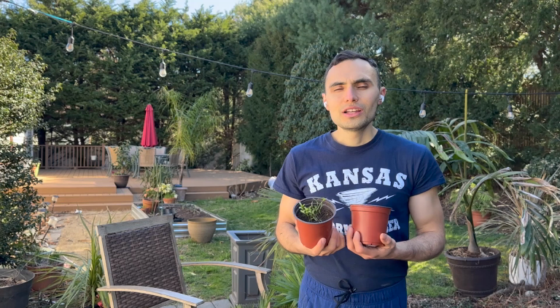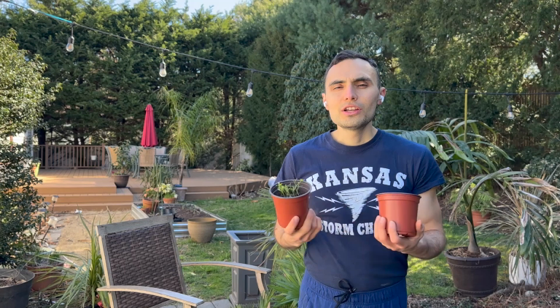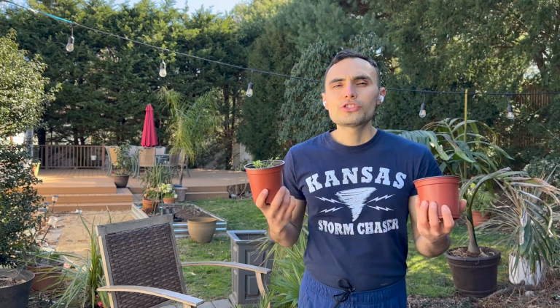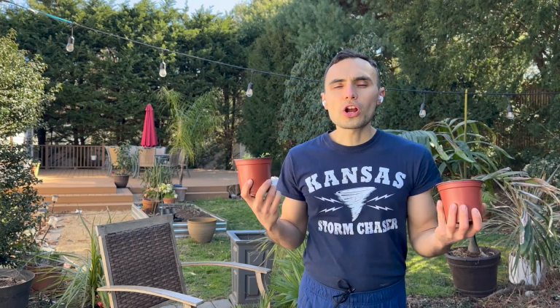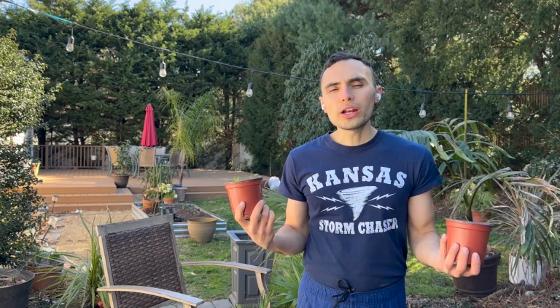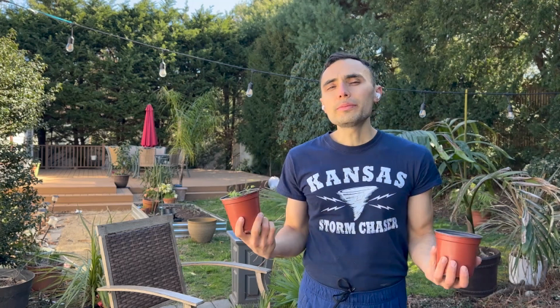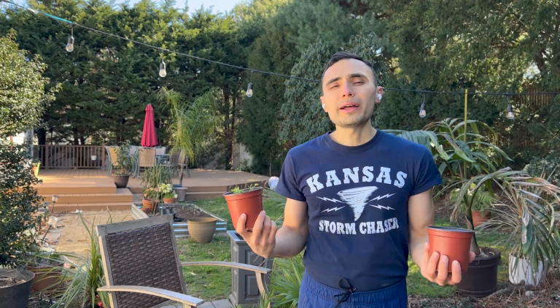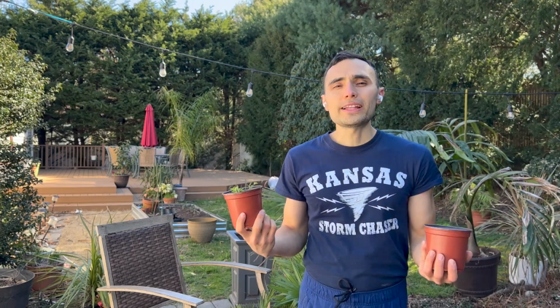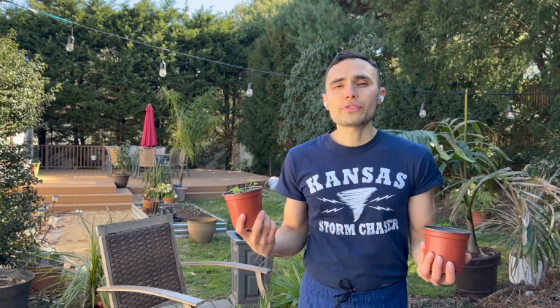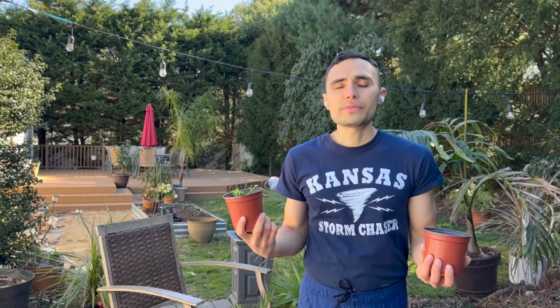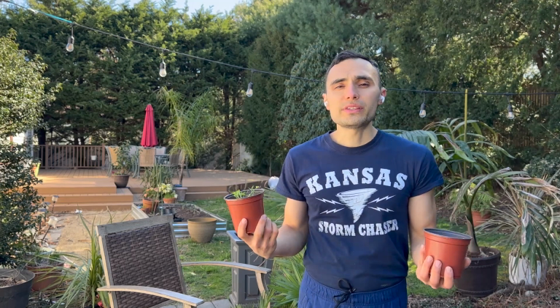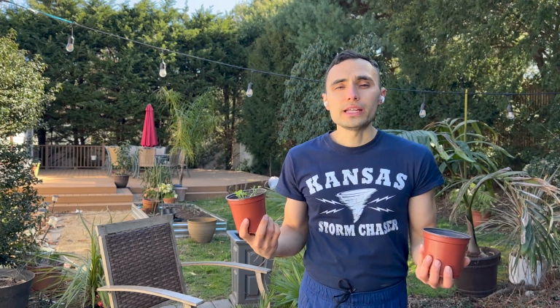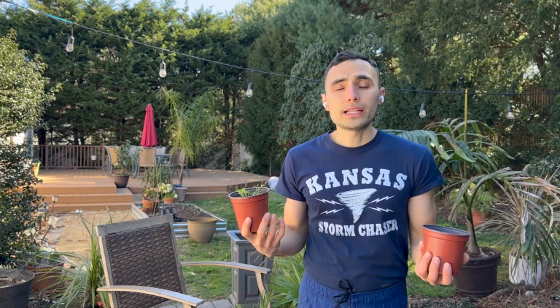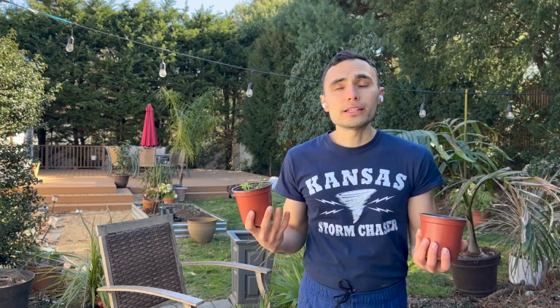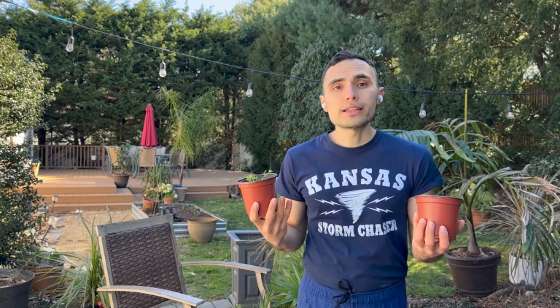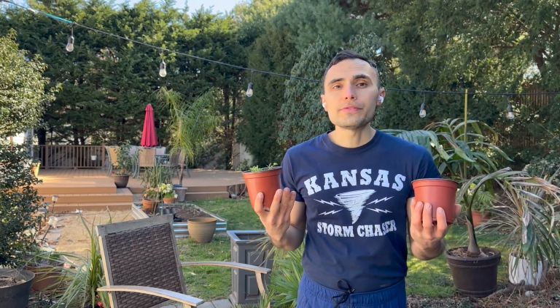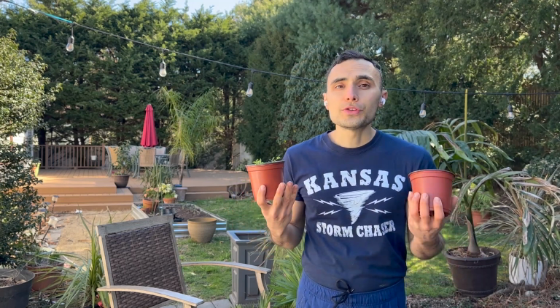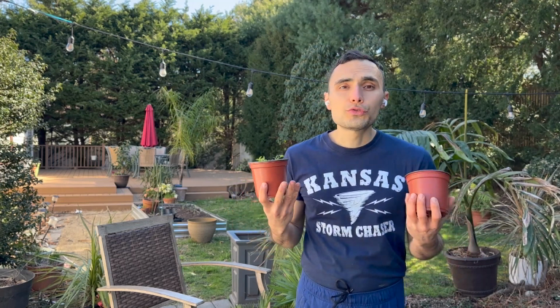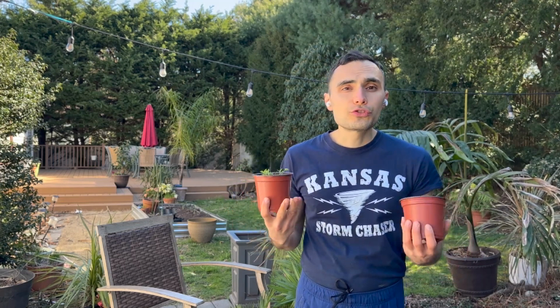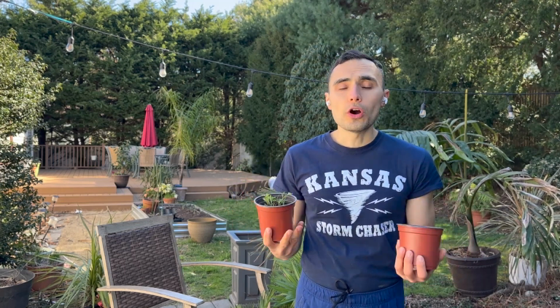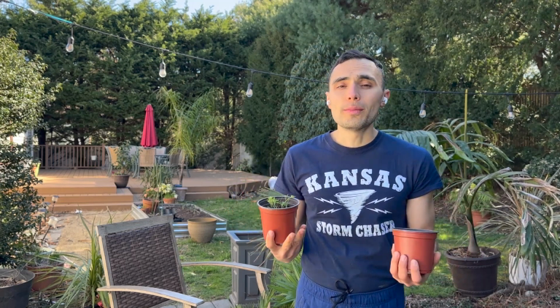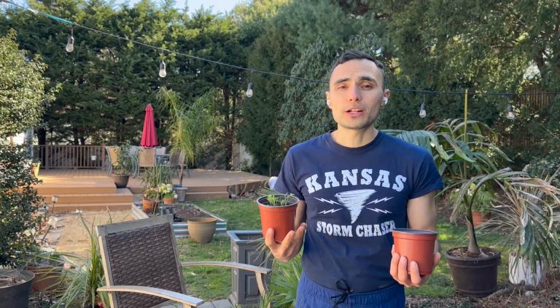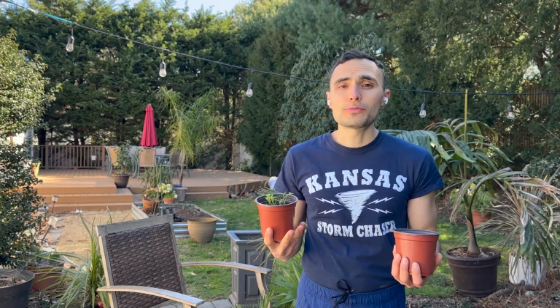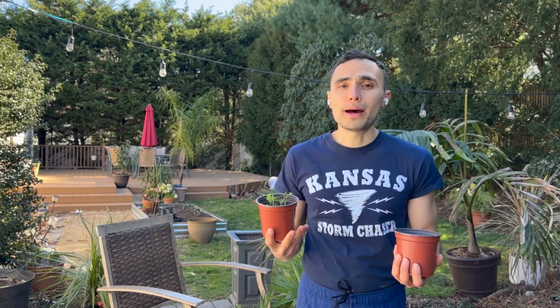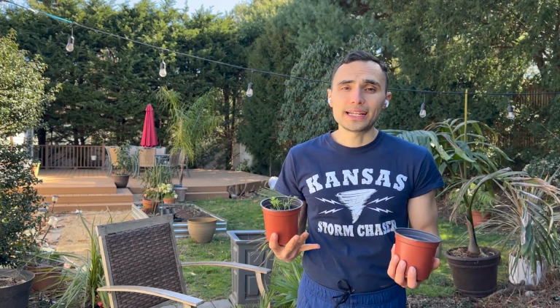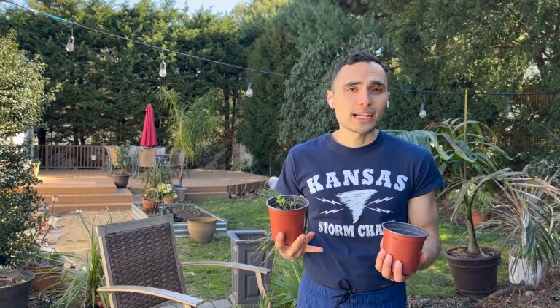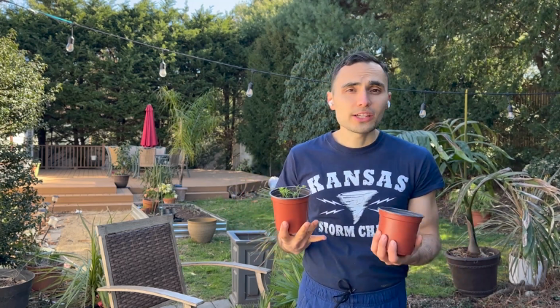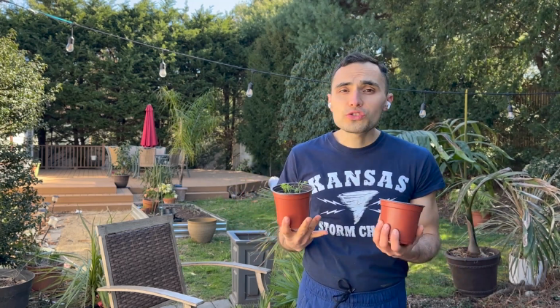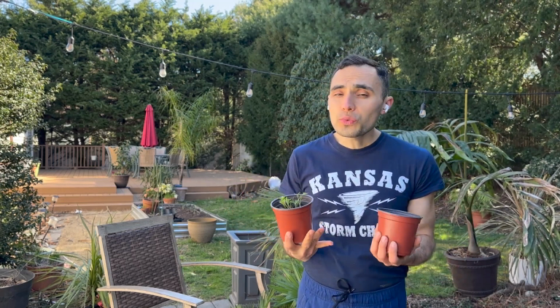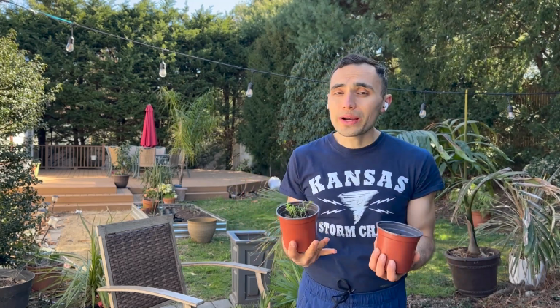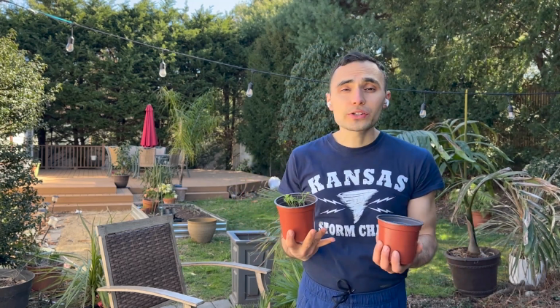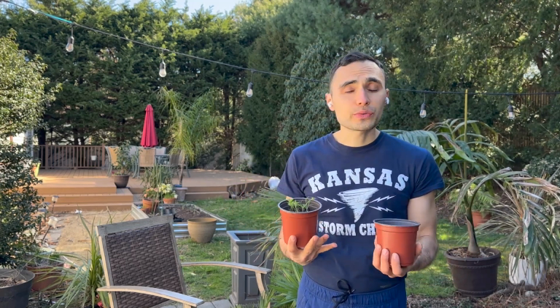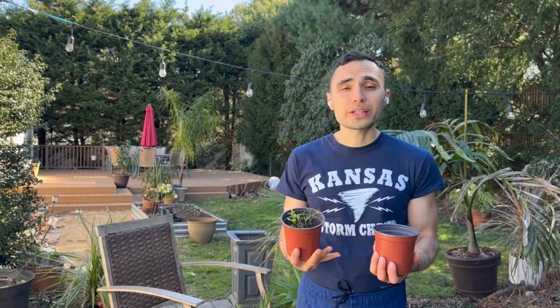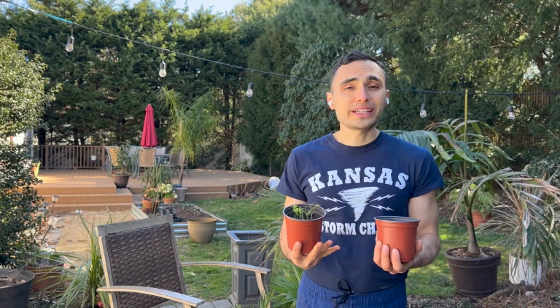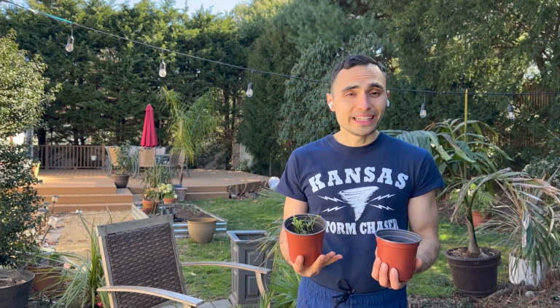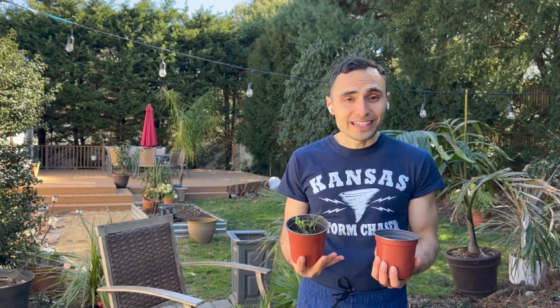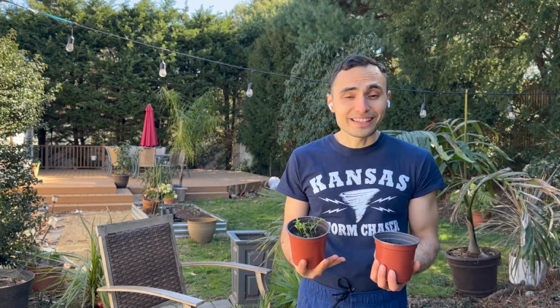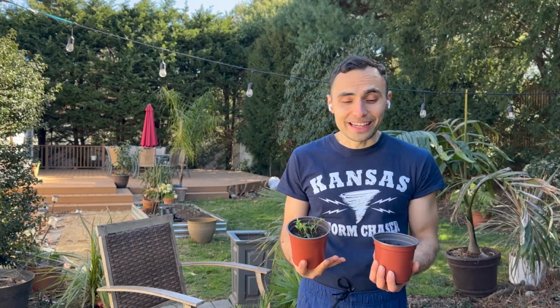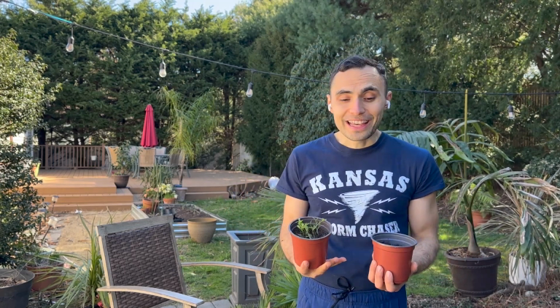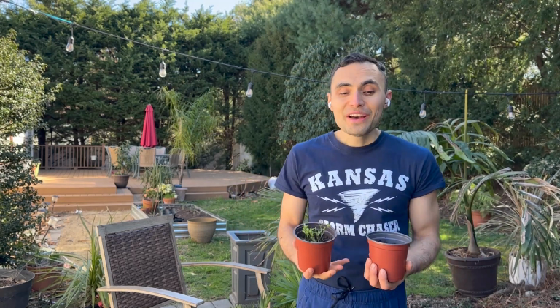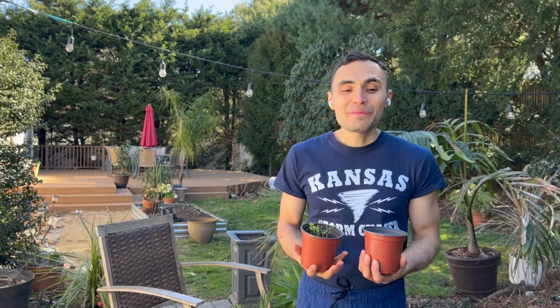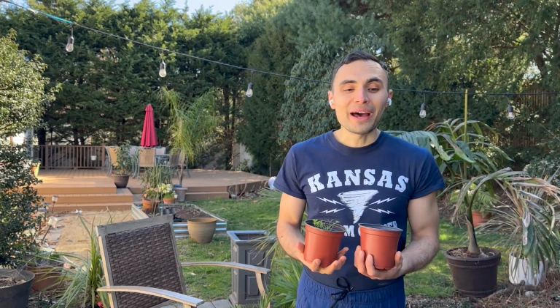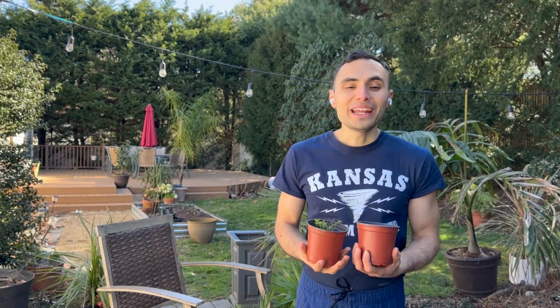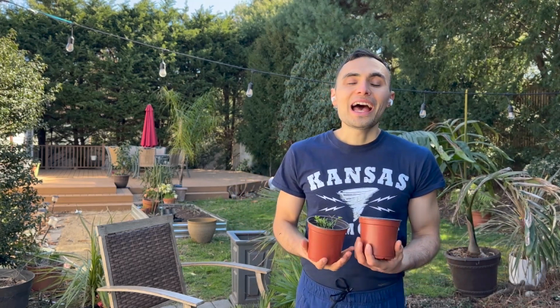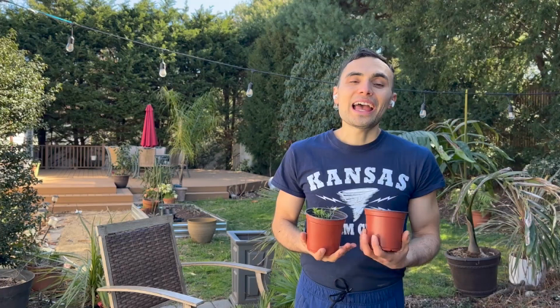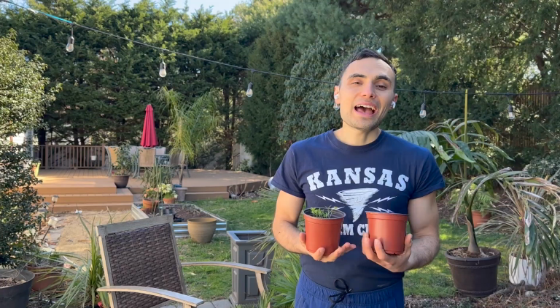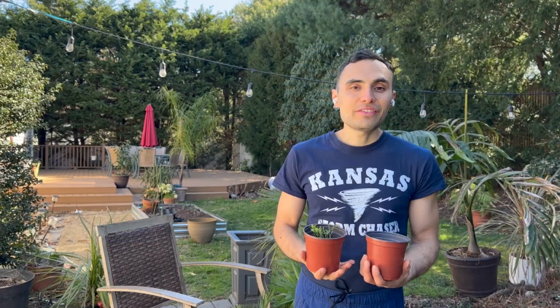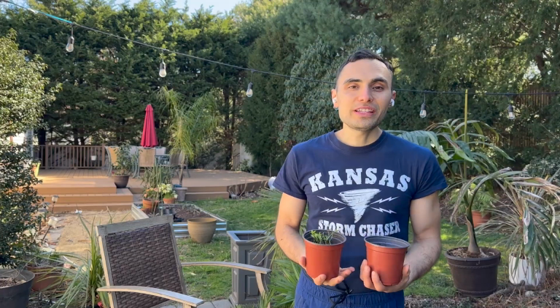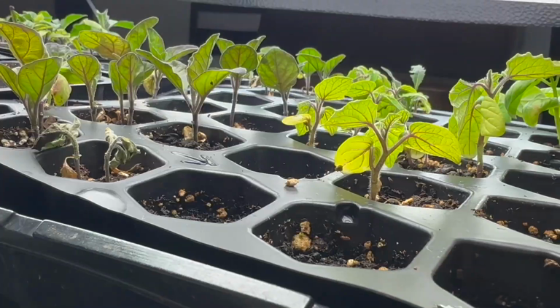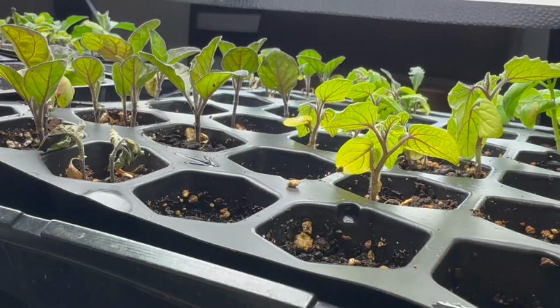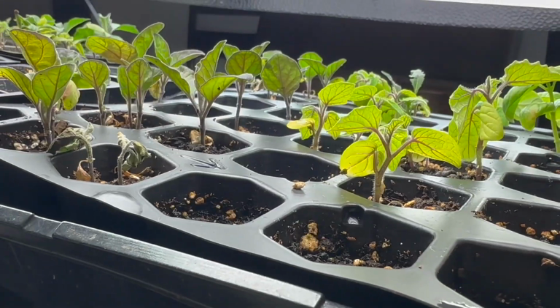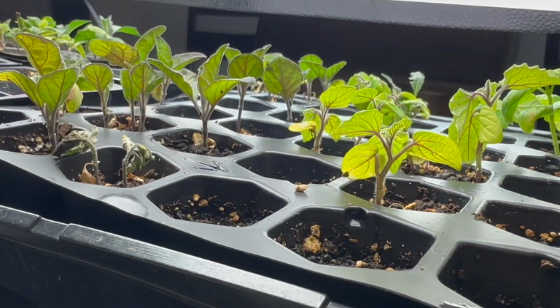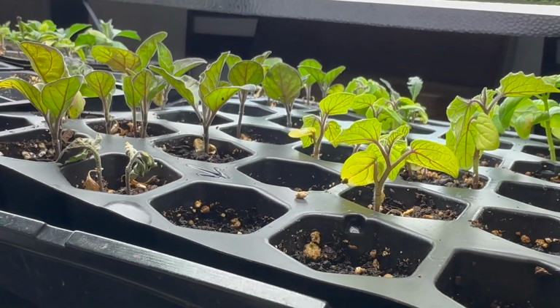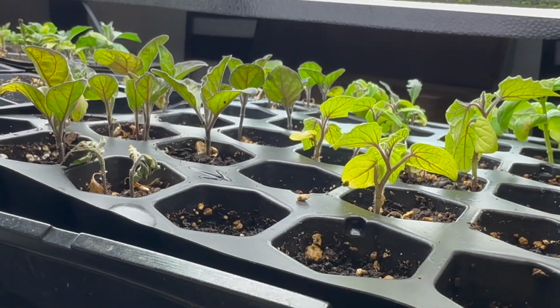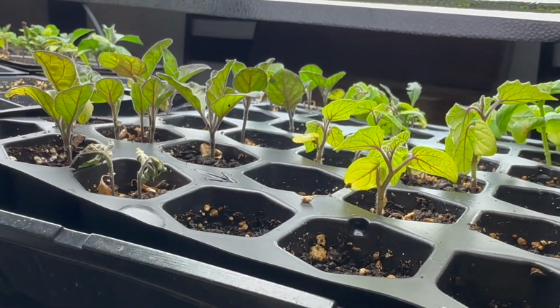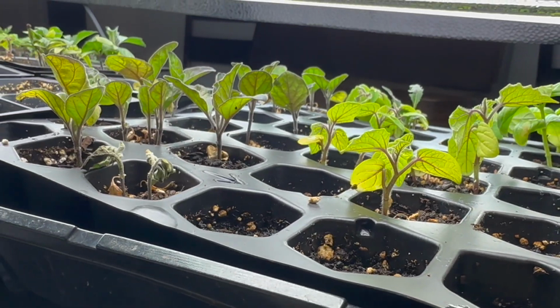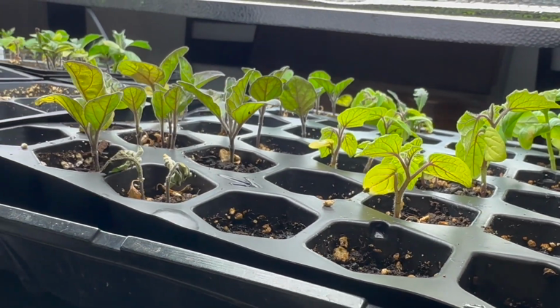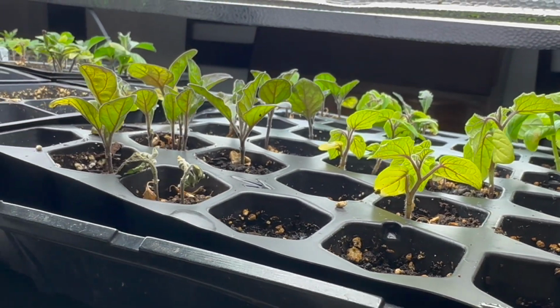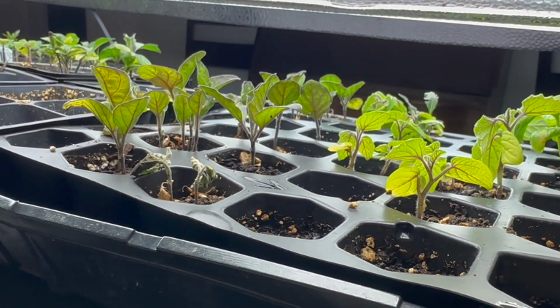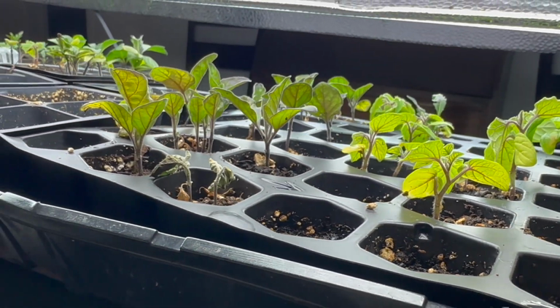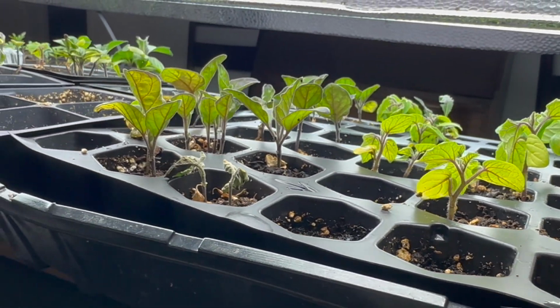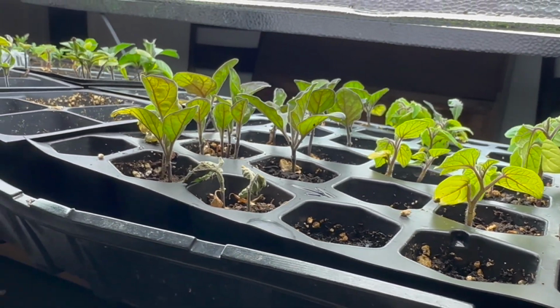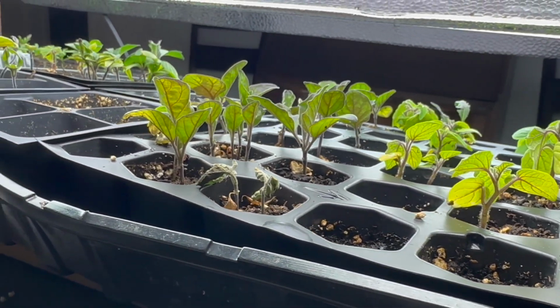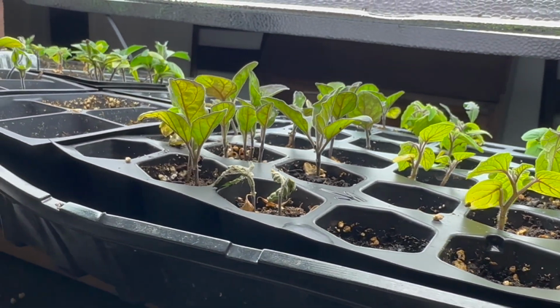Starting plants from seed can save you so much money and I swear it's really easy, but I have seen some common mistakes that could lead to failure.